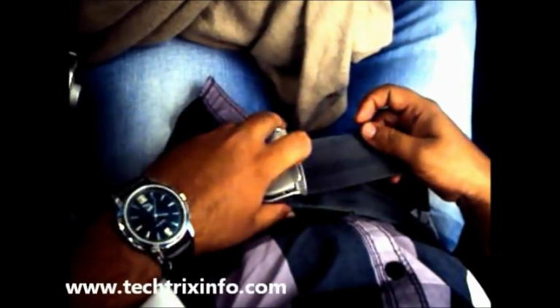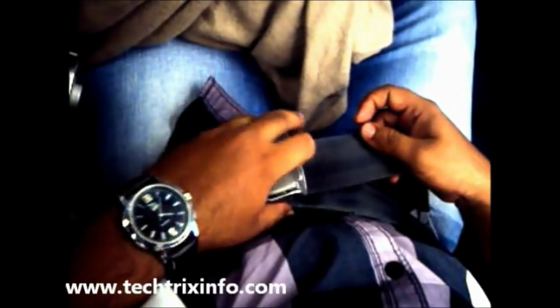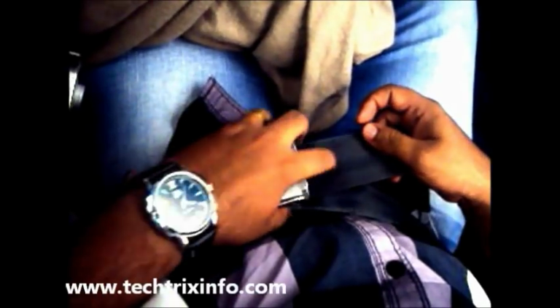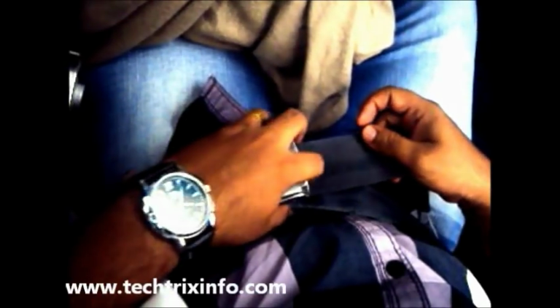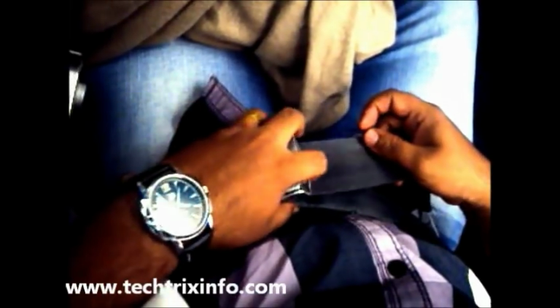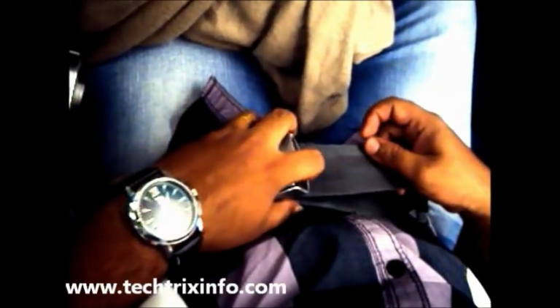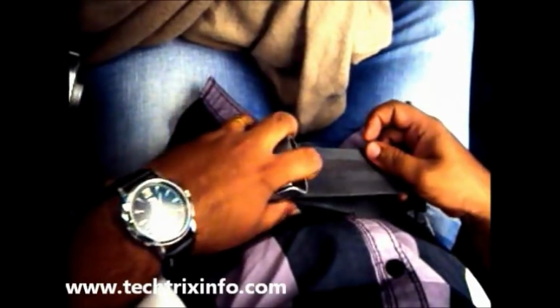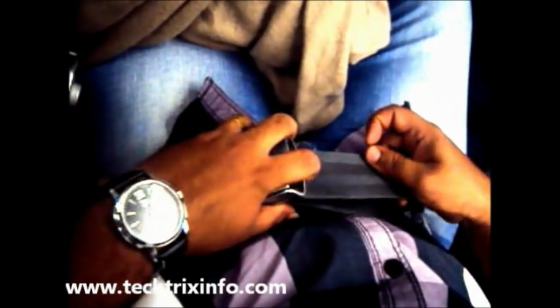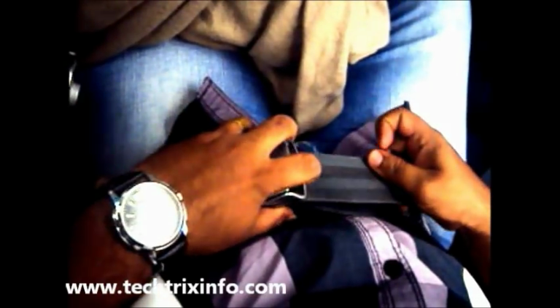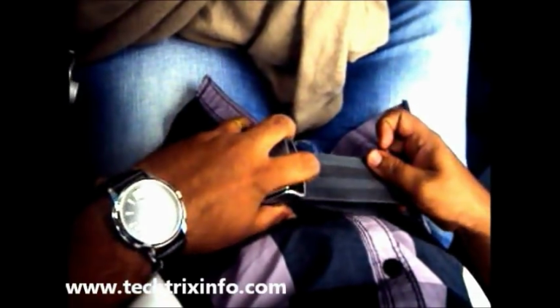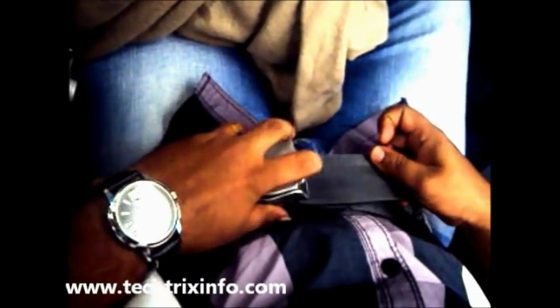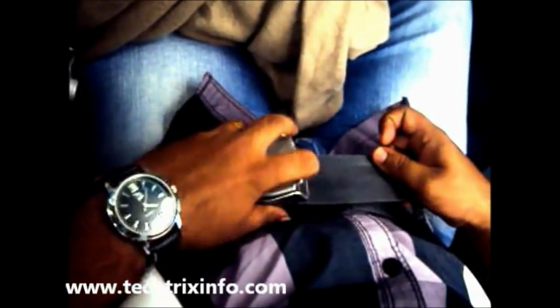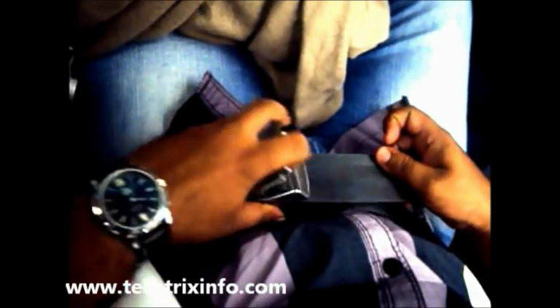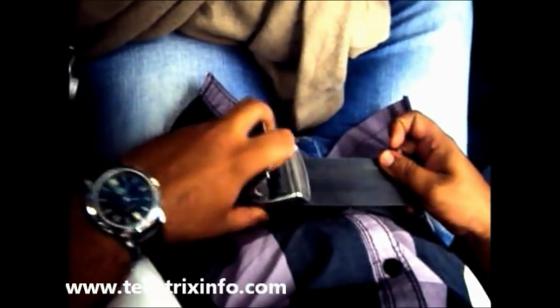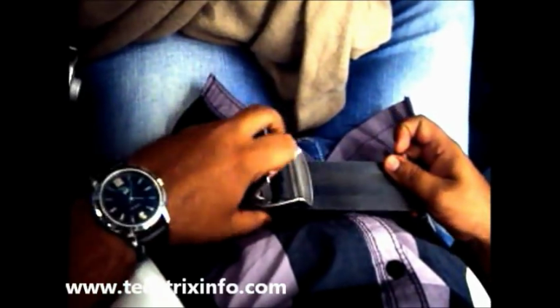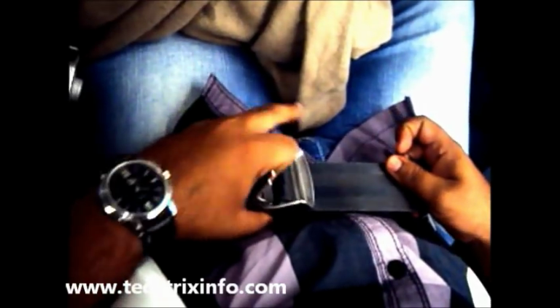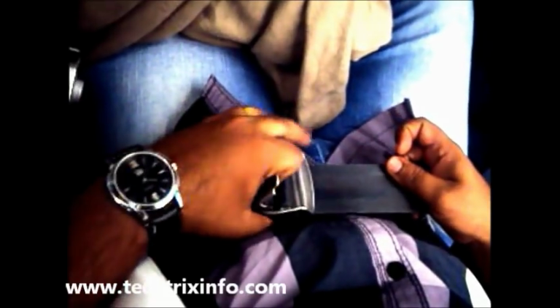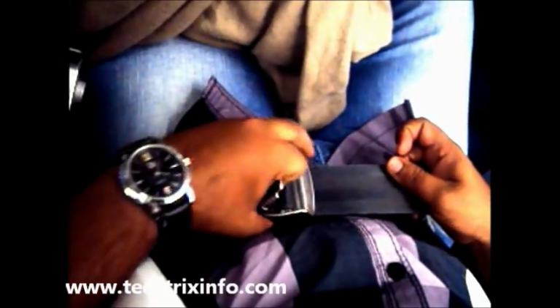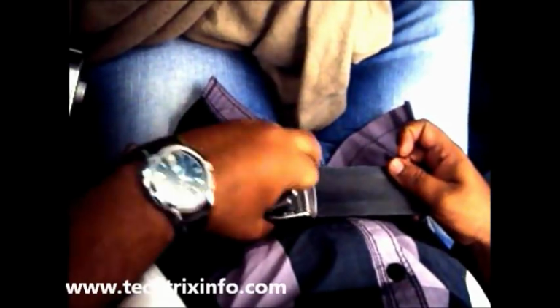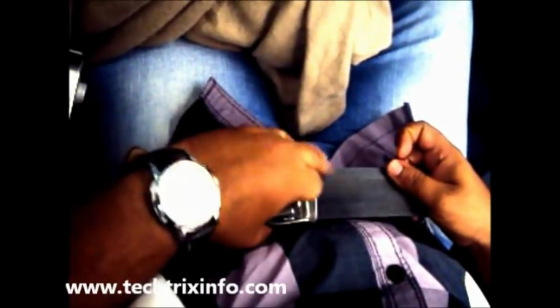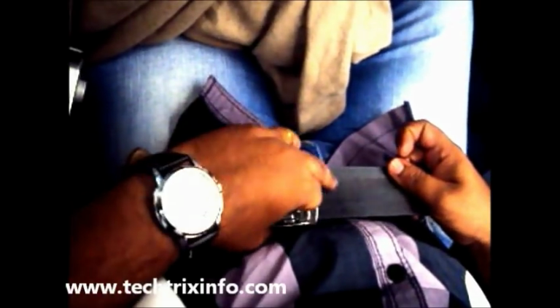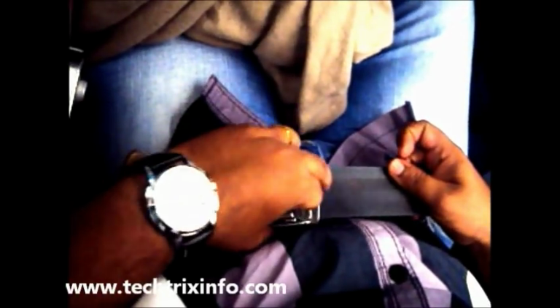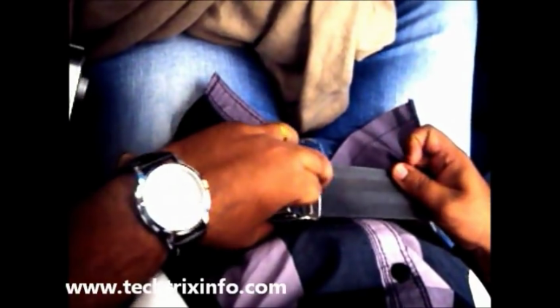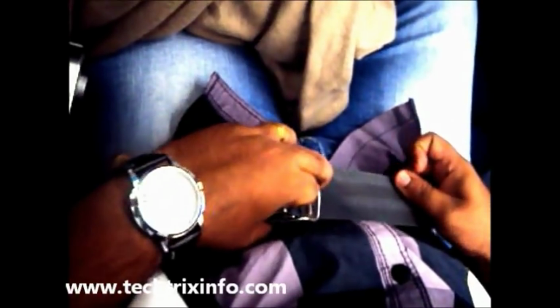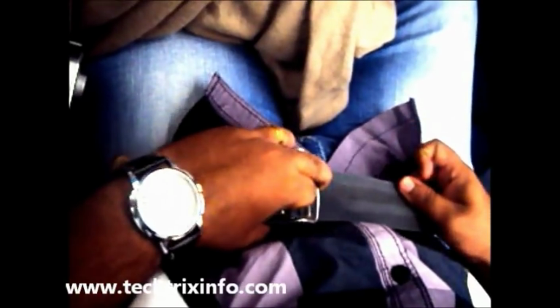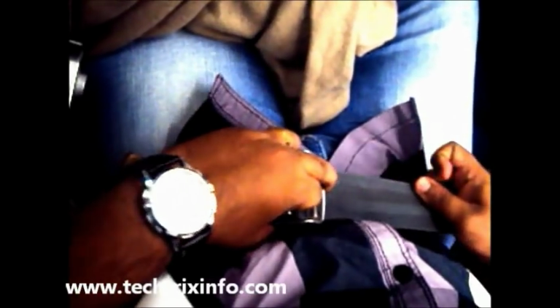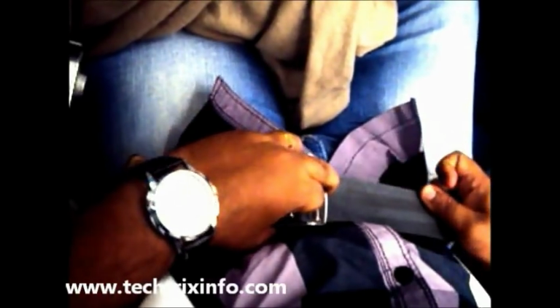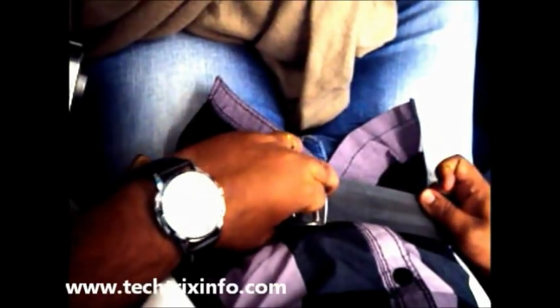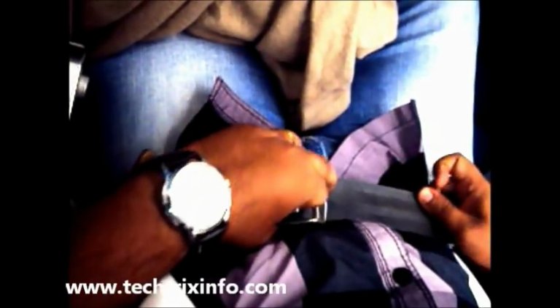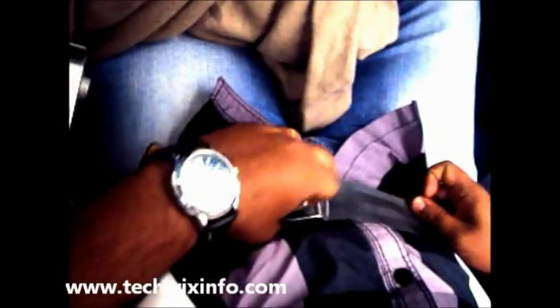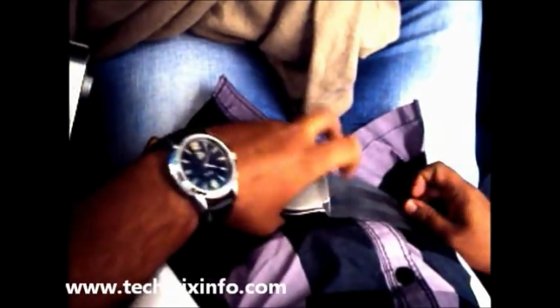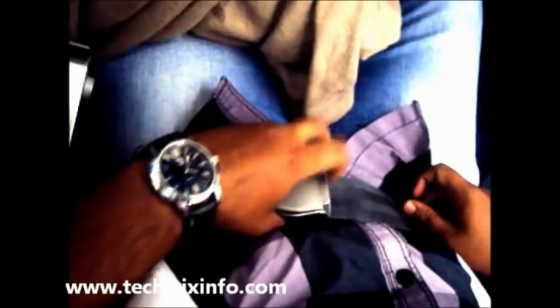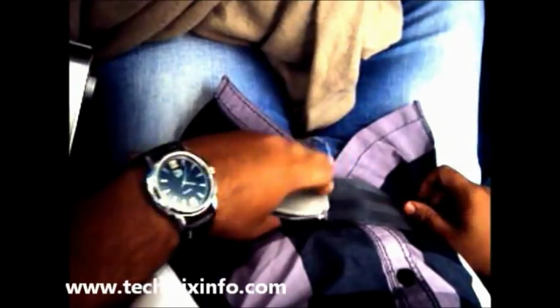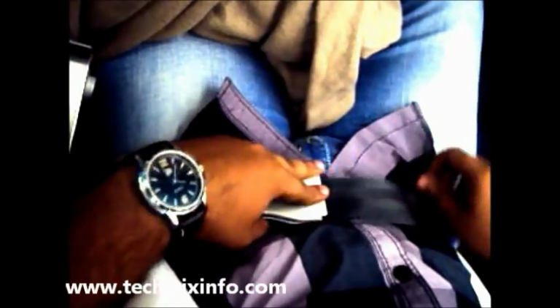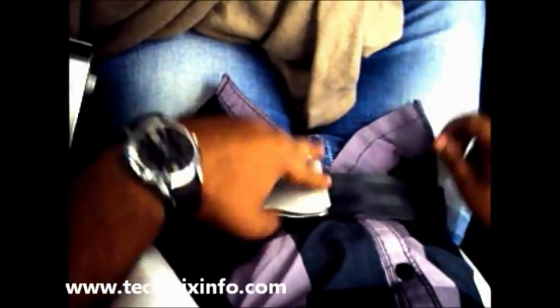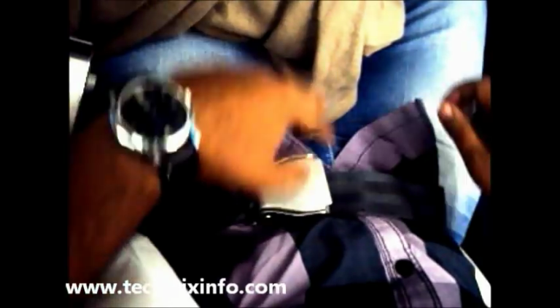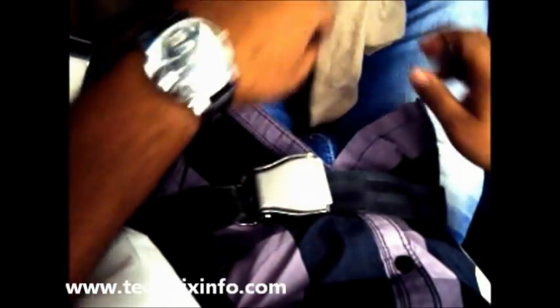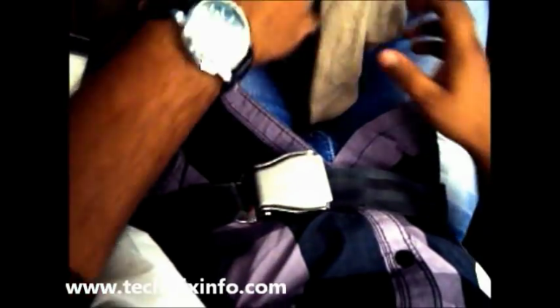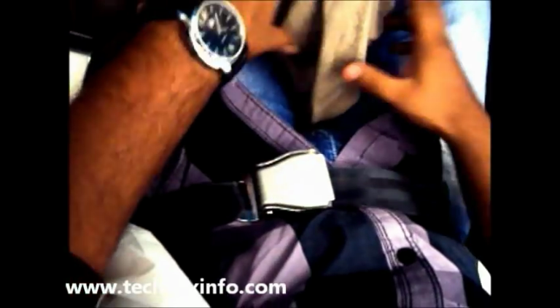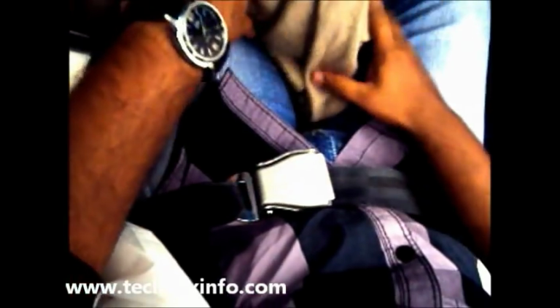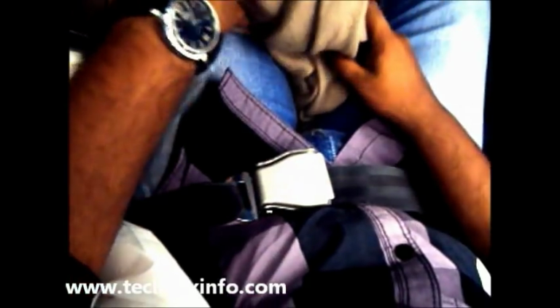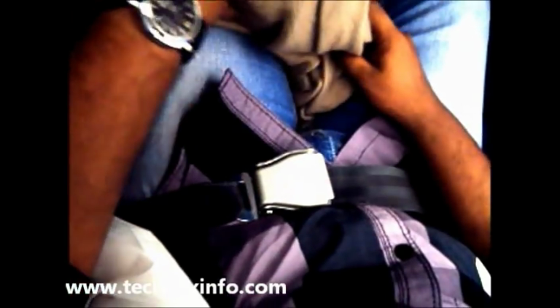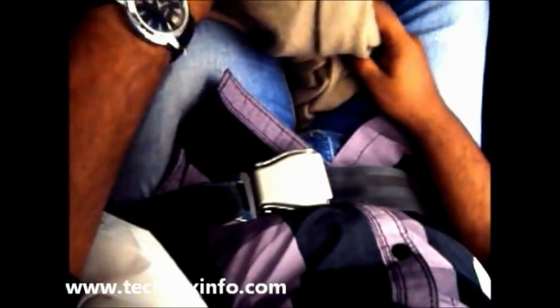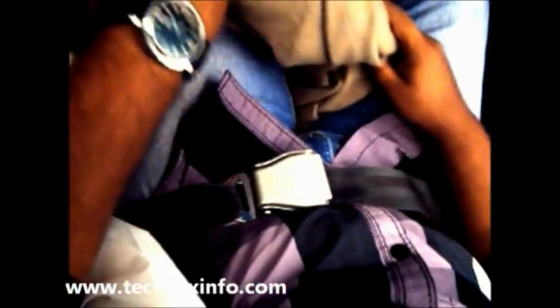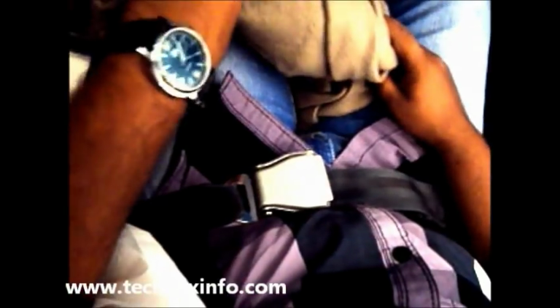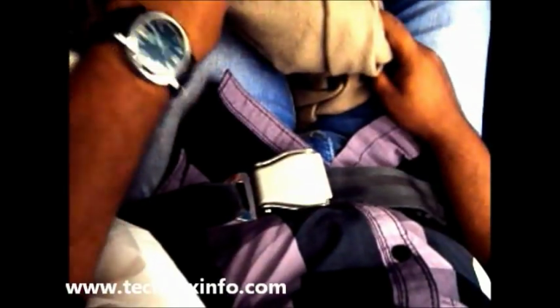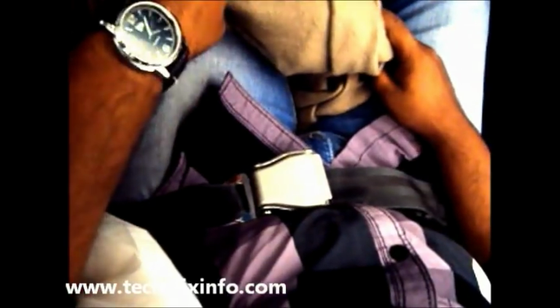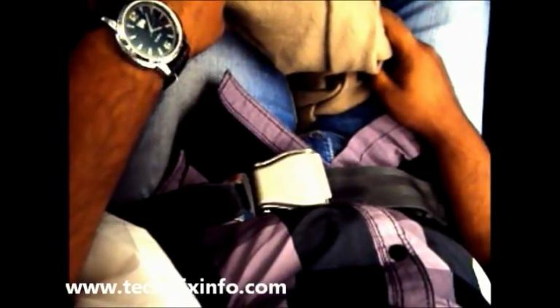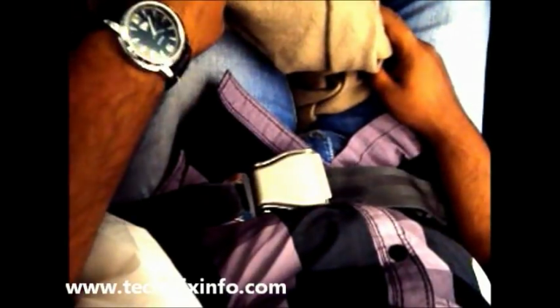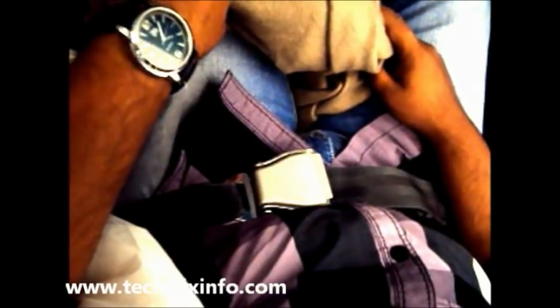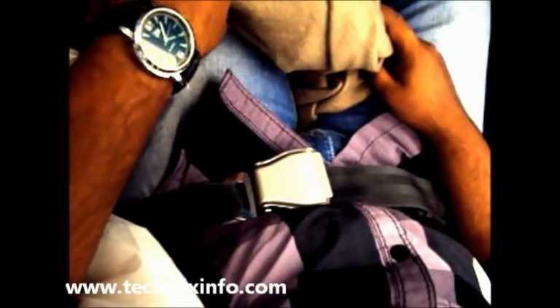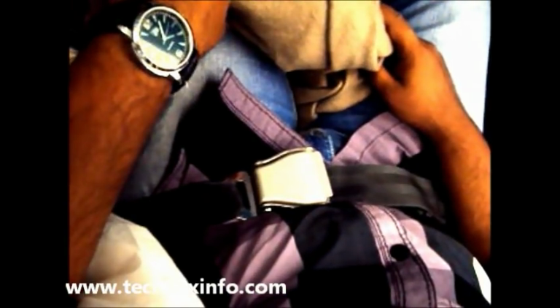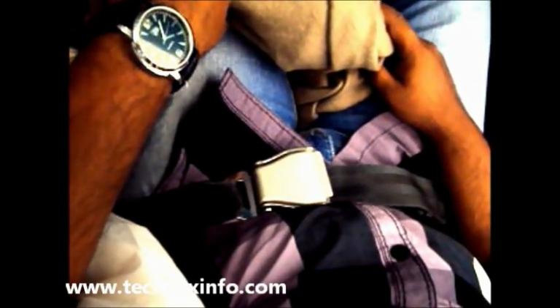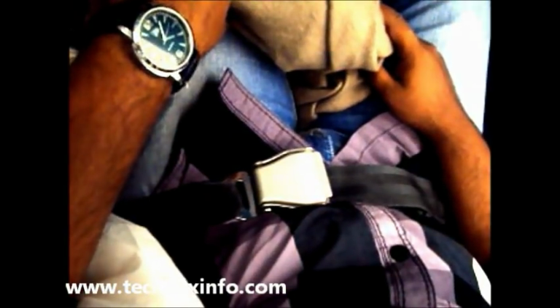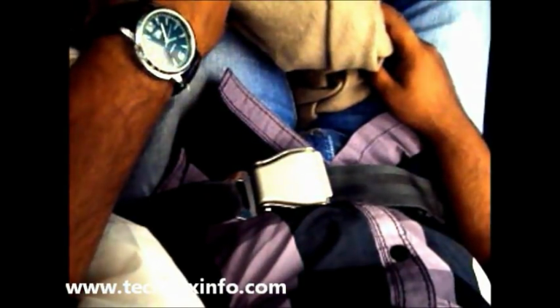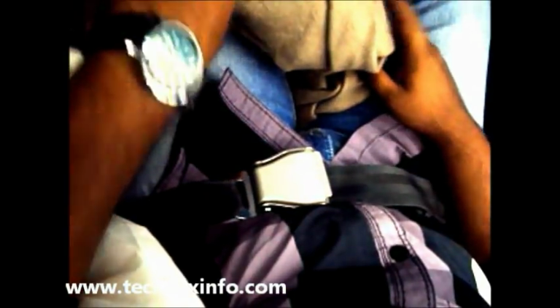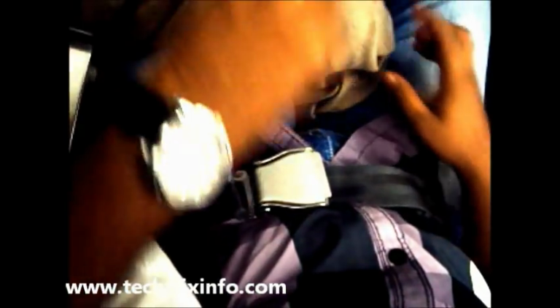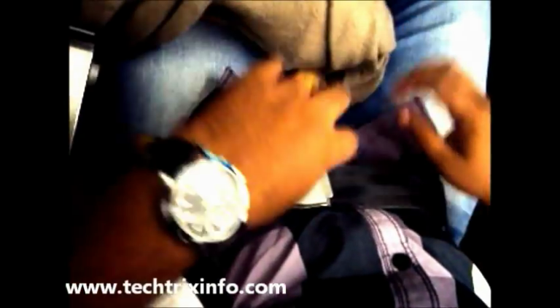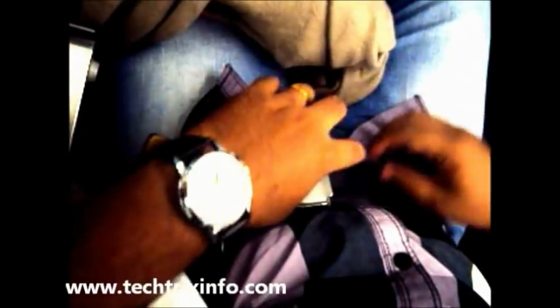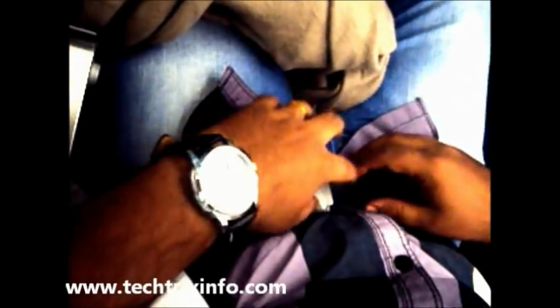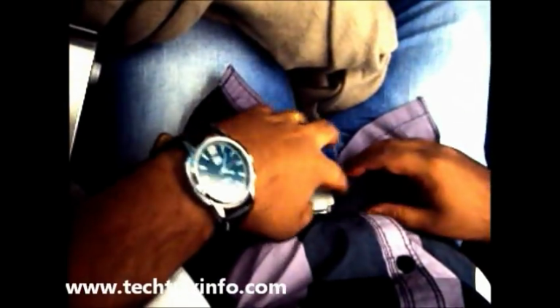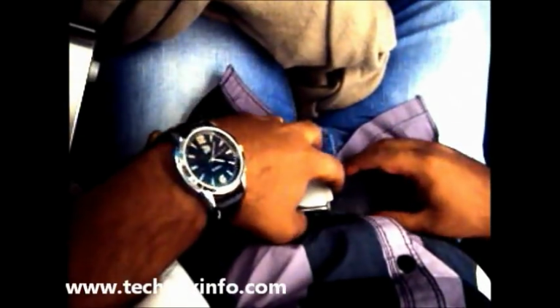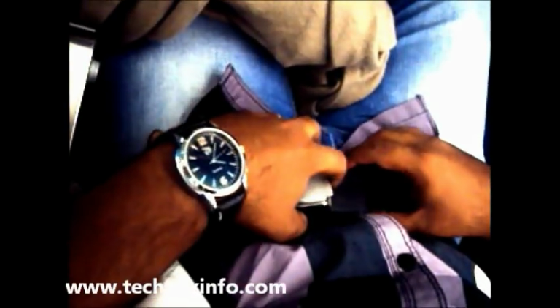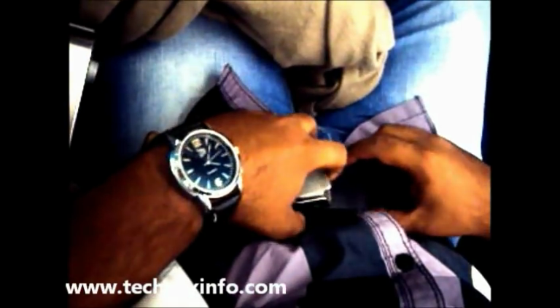Now we tighten the seat belt by just pulling that black cord over there. So it's been tightened.